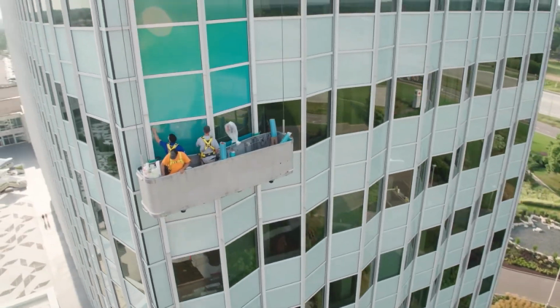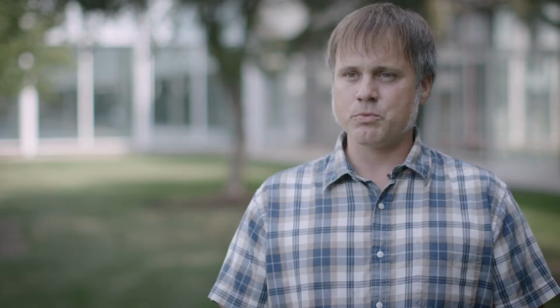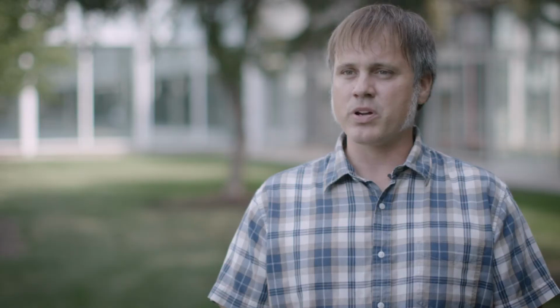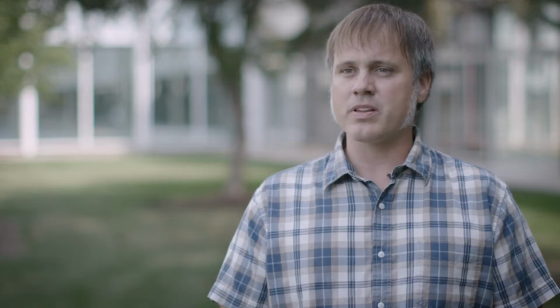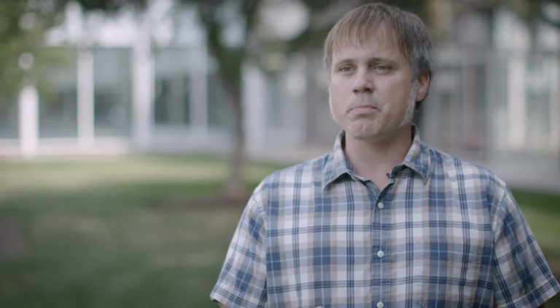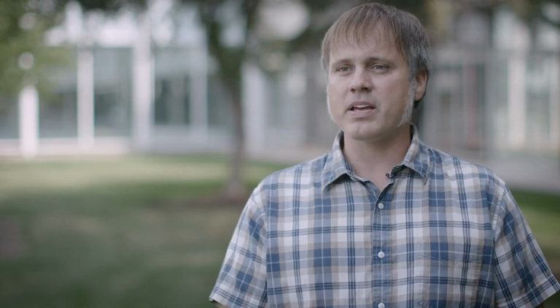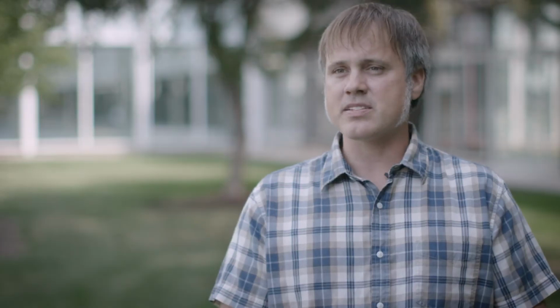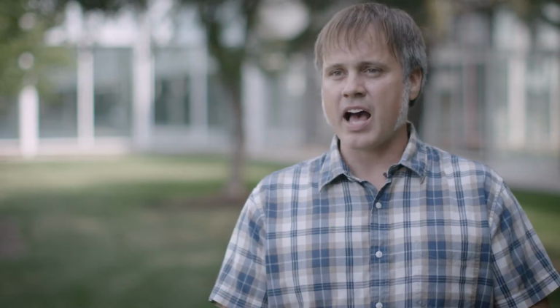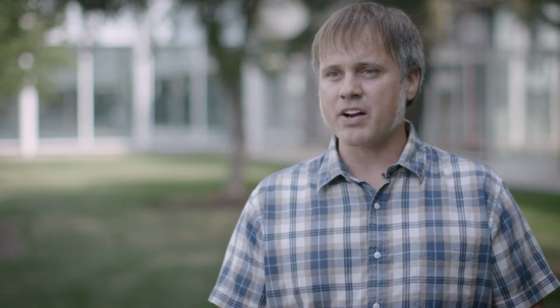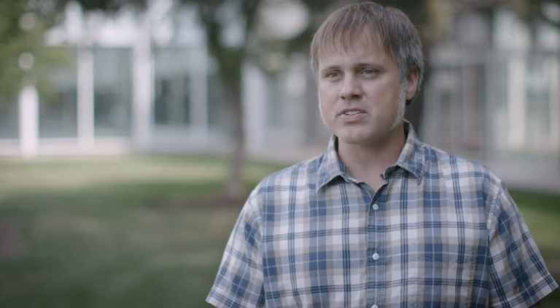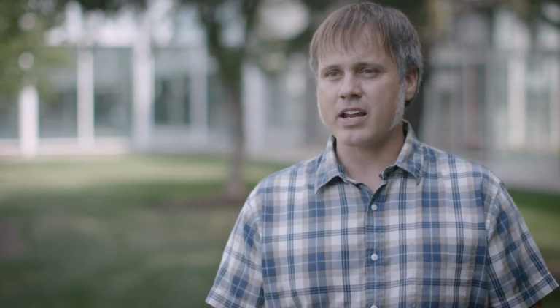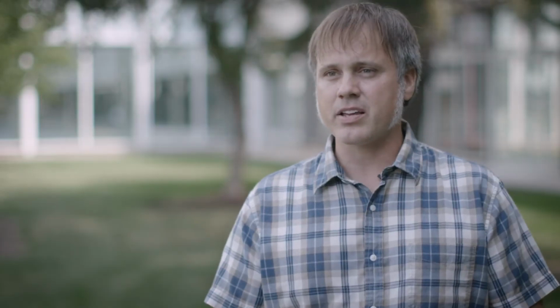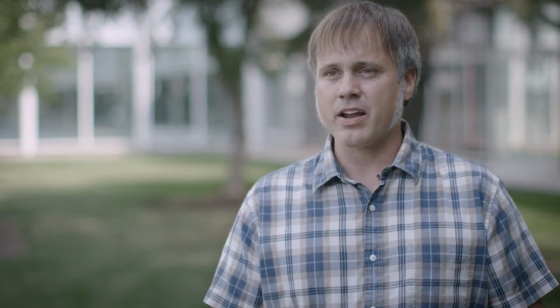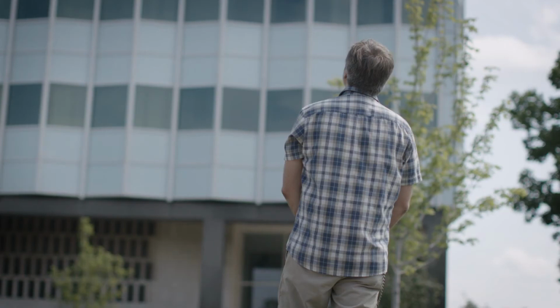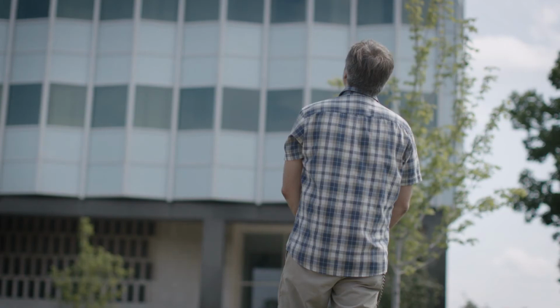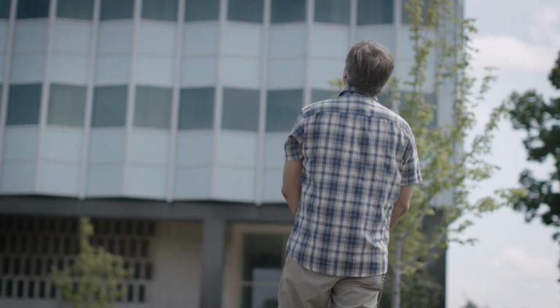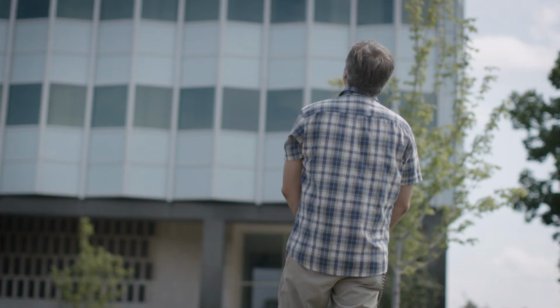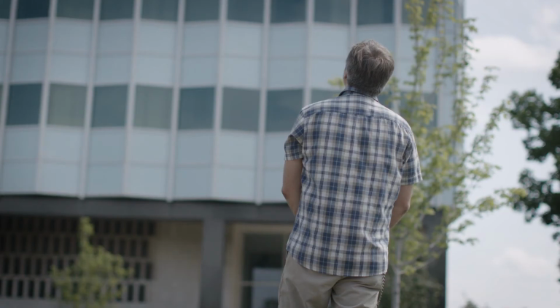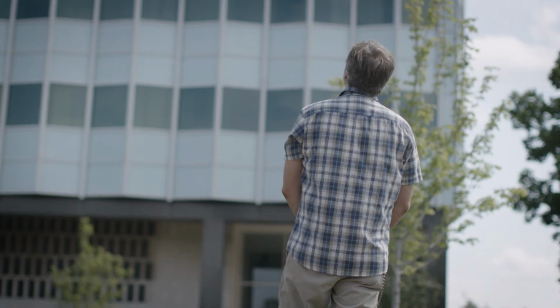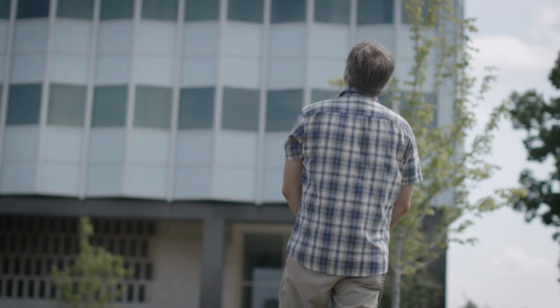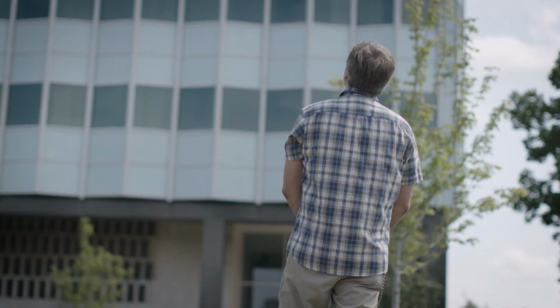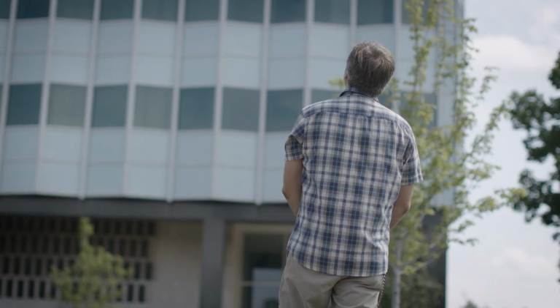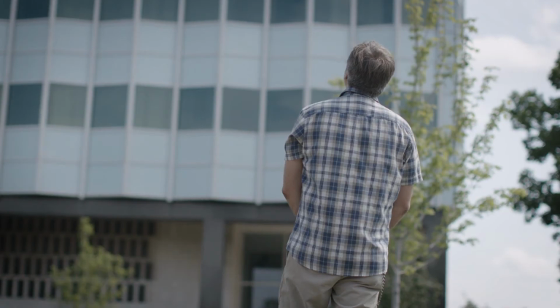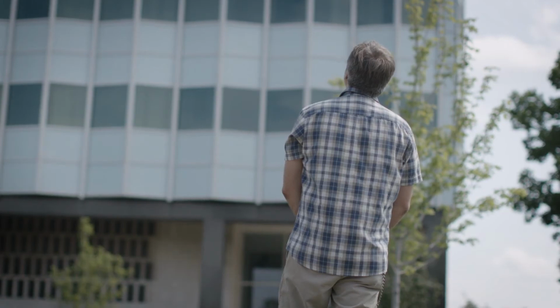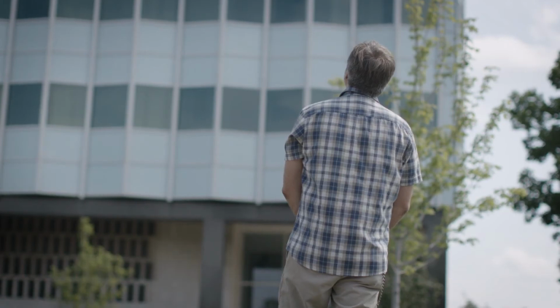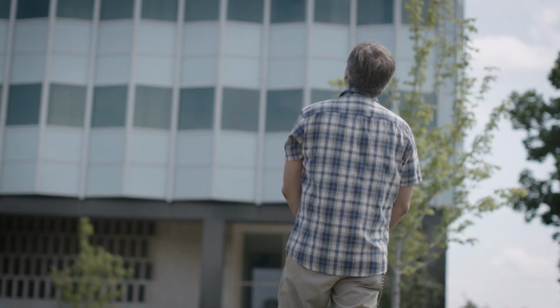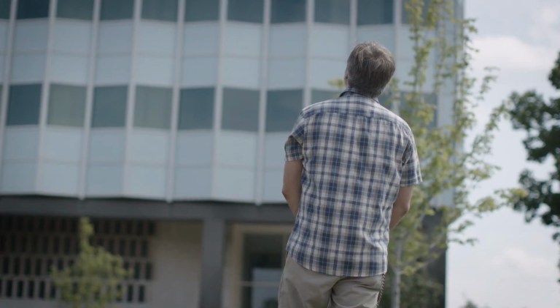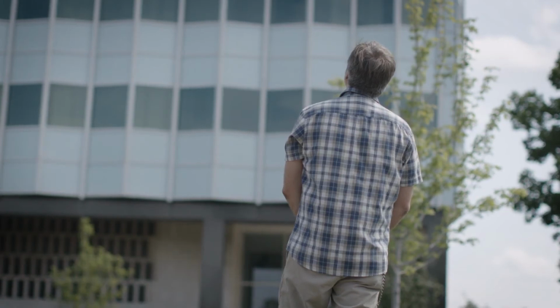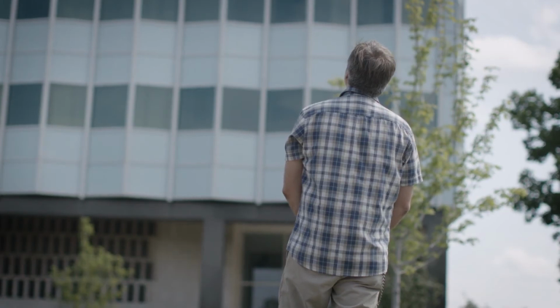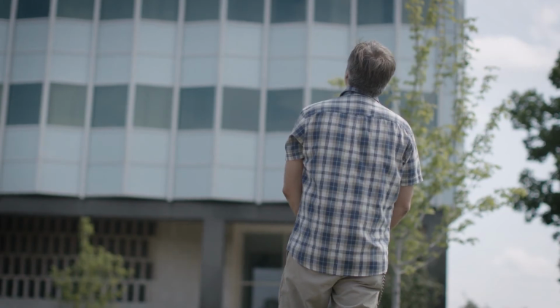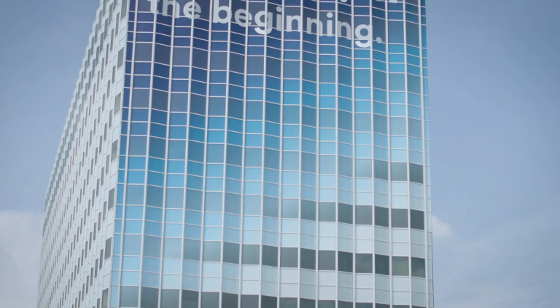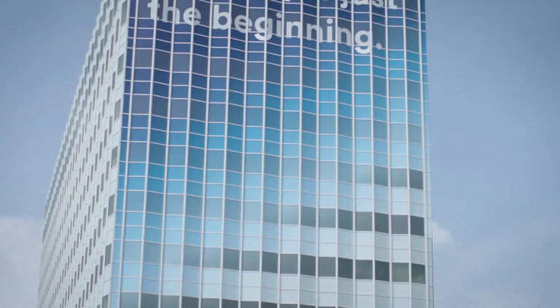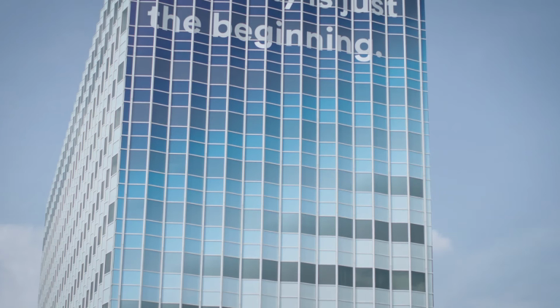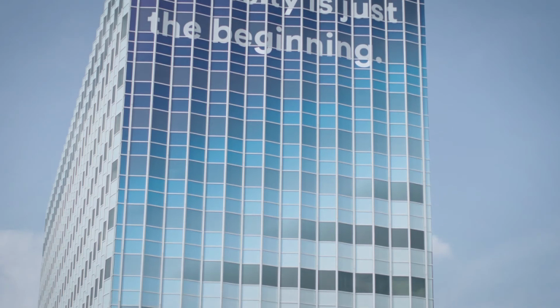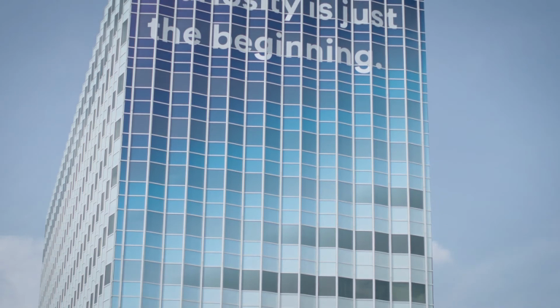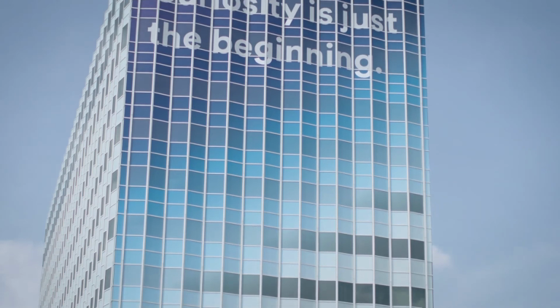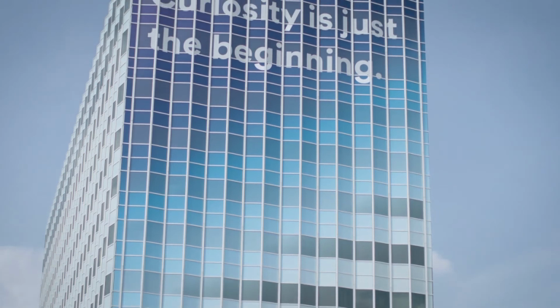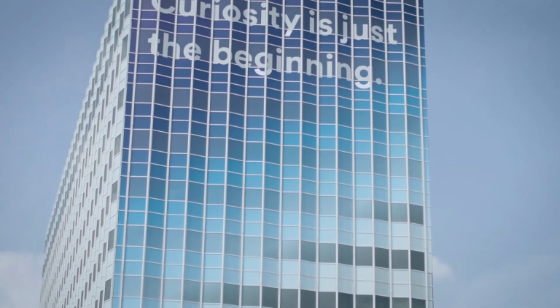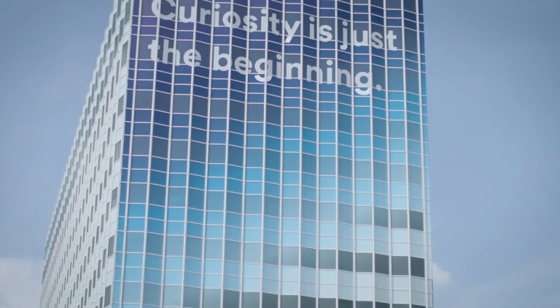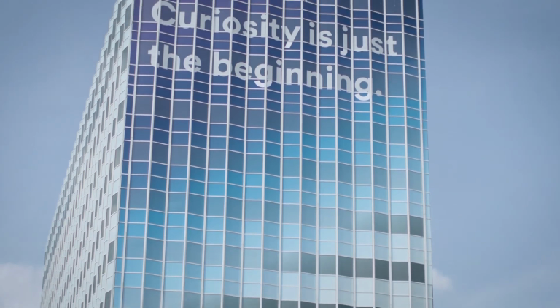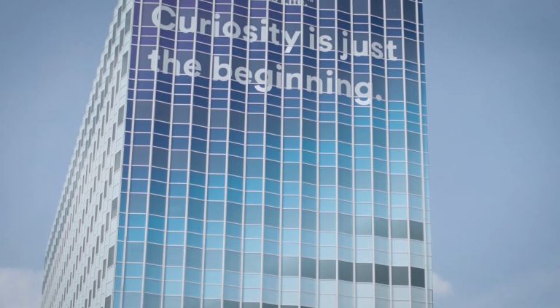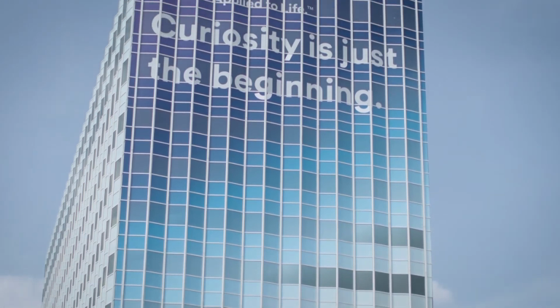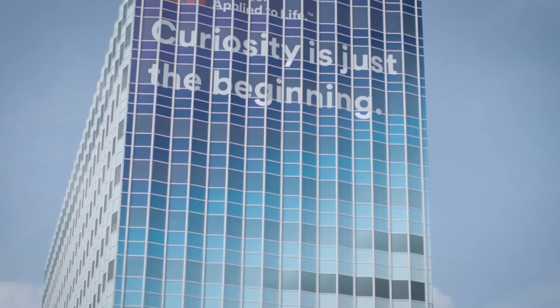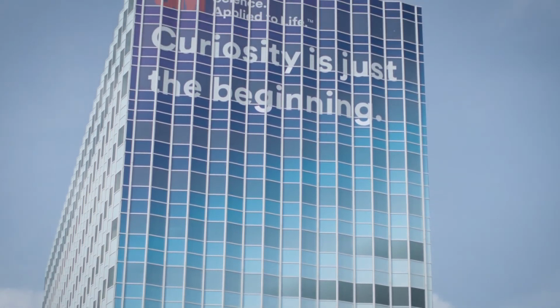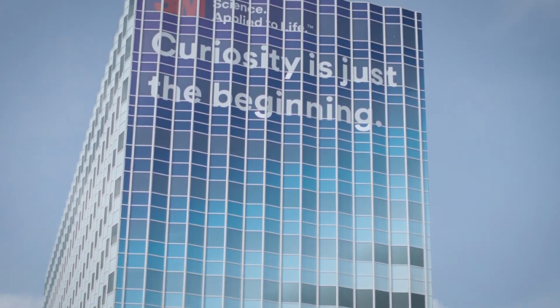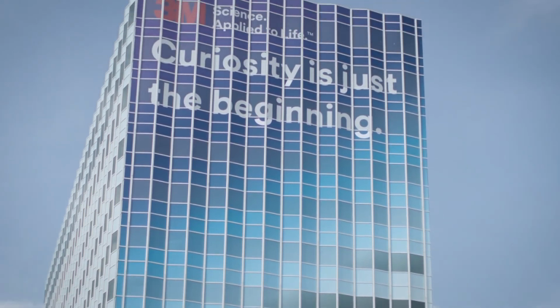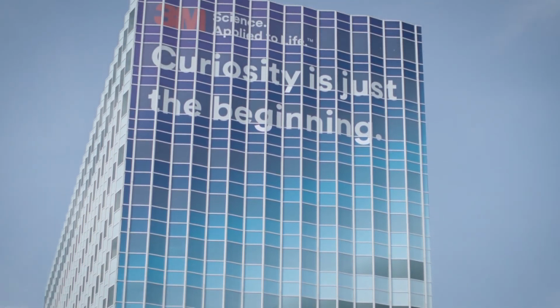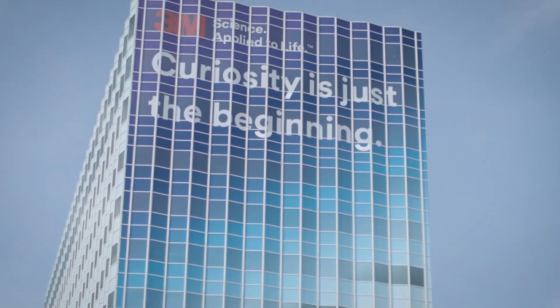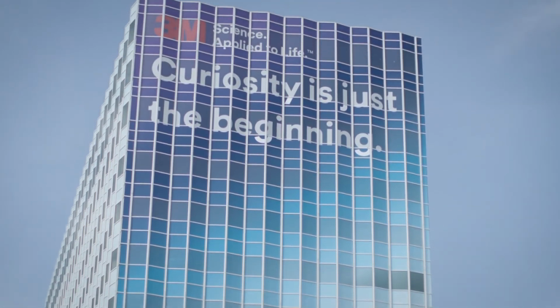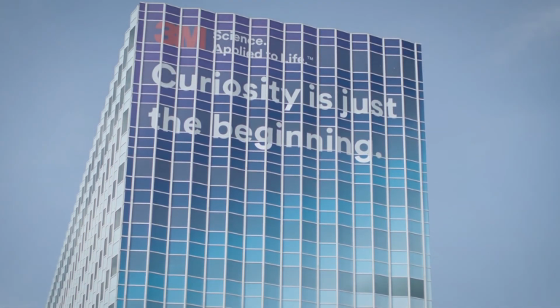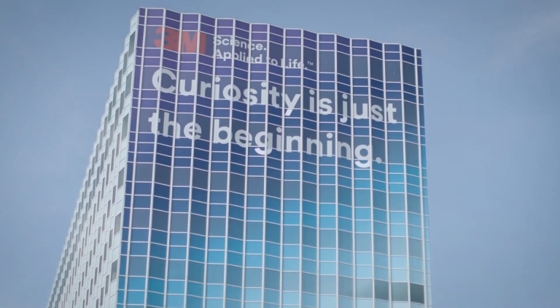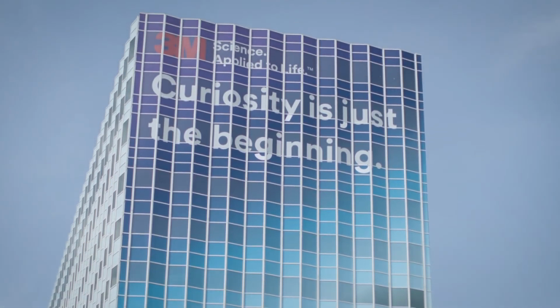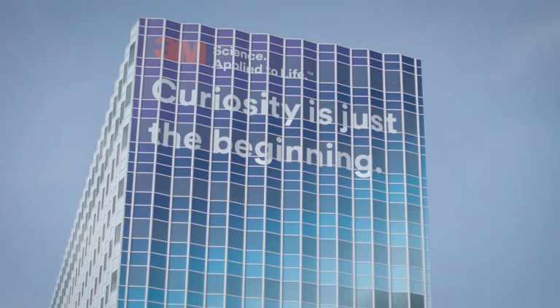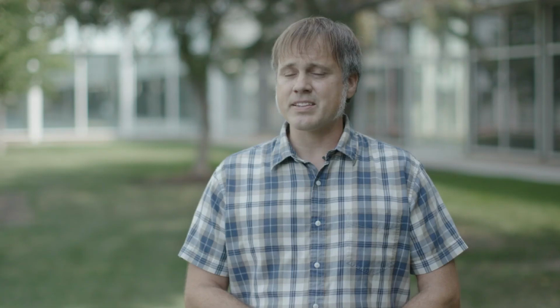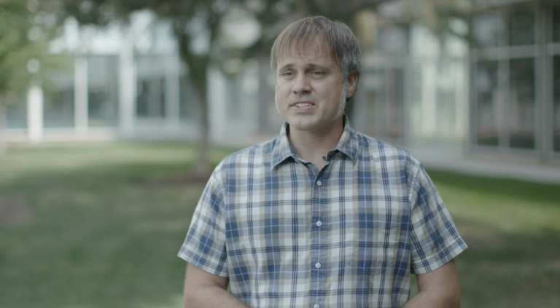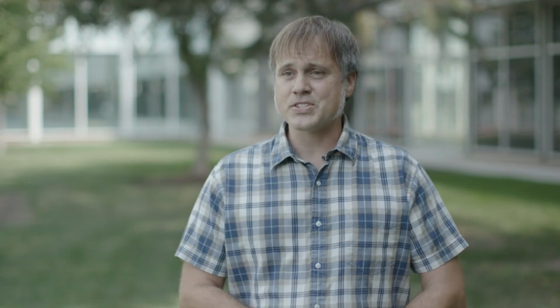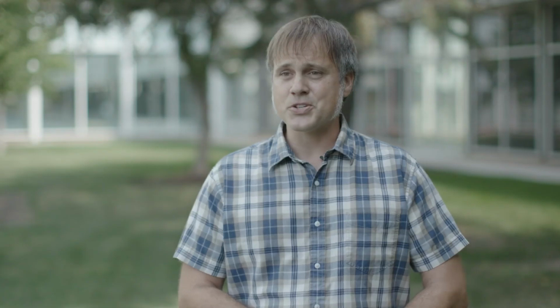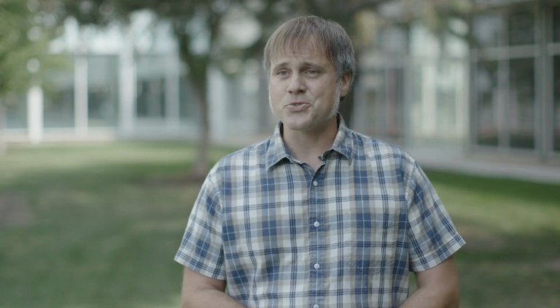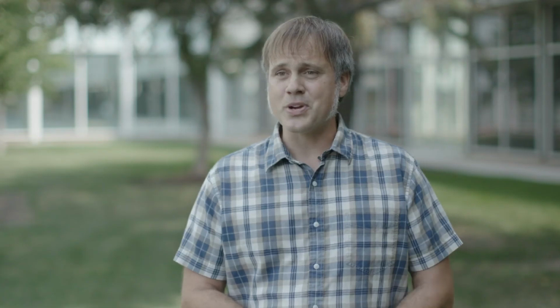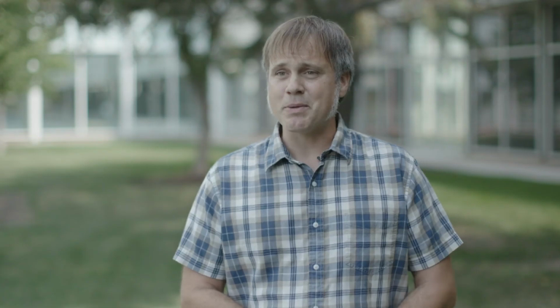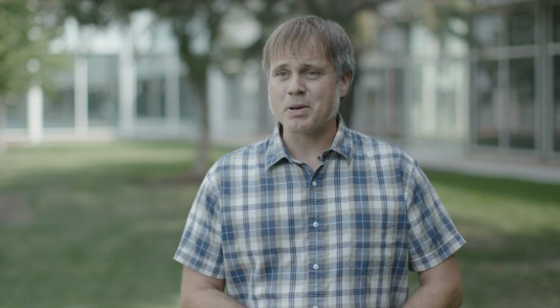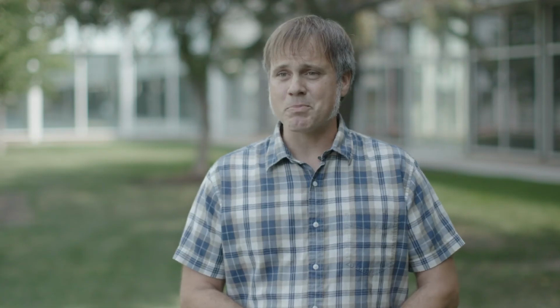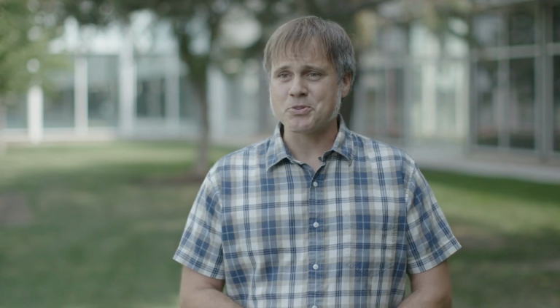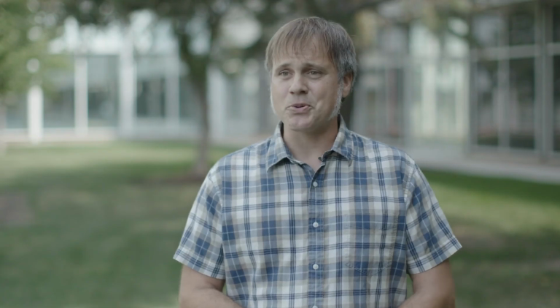One of the biggest honors that I could ever have is working on the campus of 3M's headquarters. This is a dream come true.